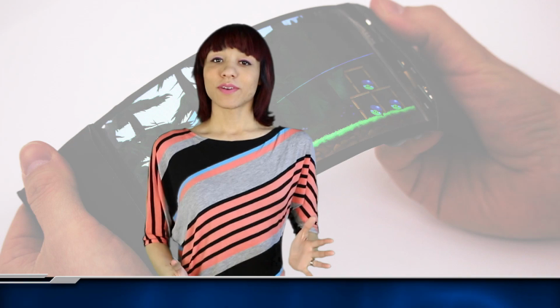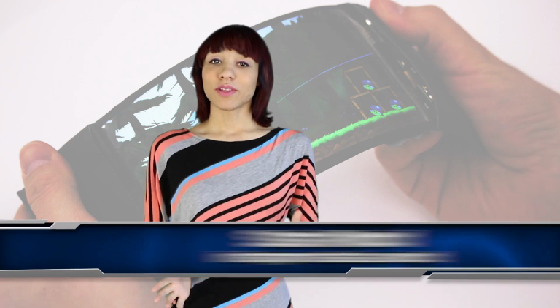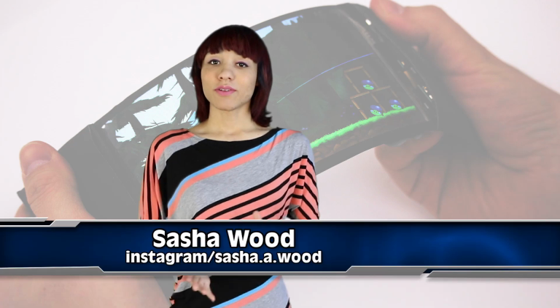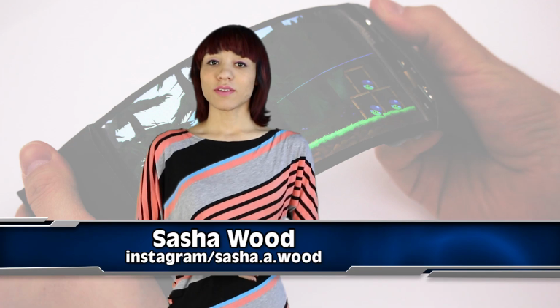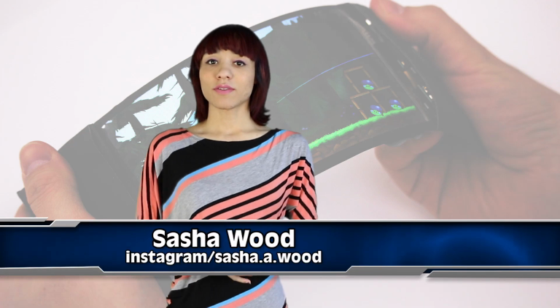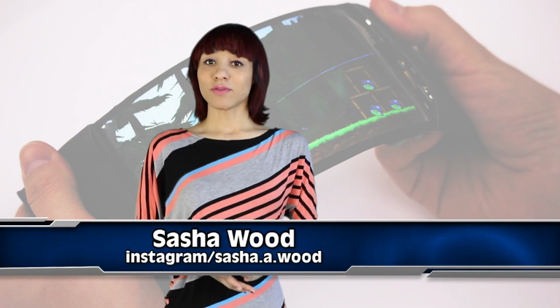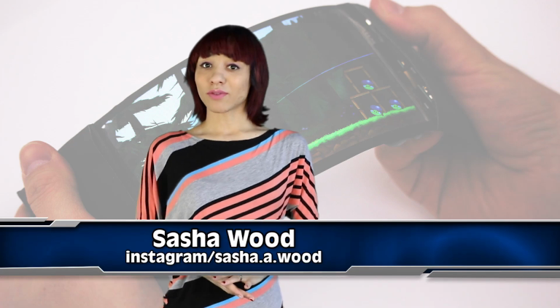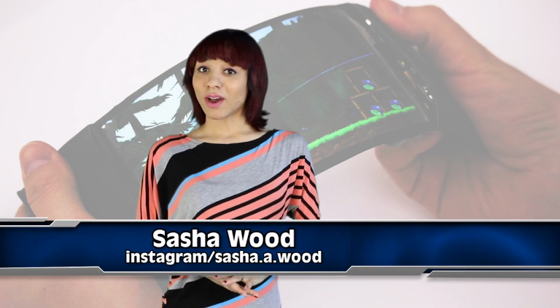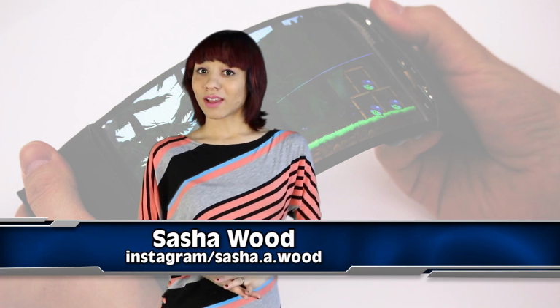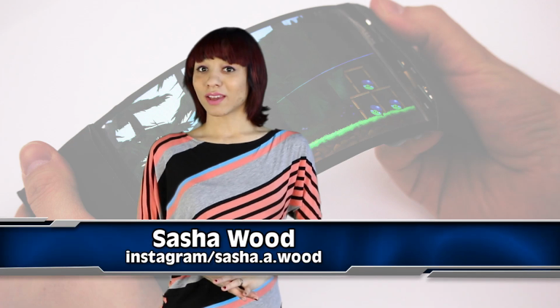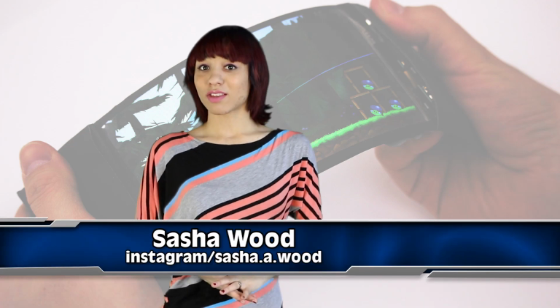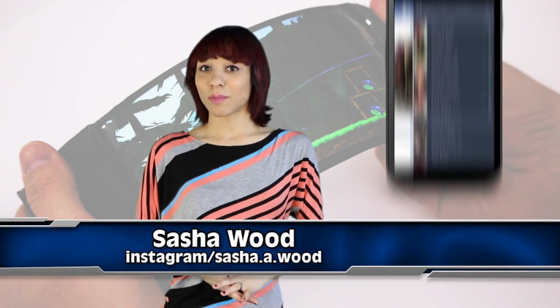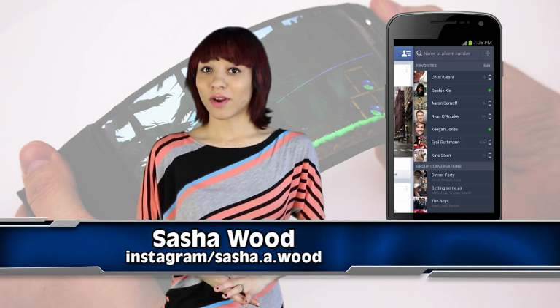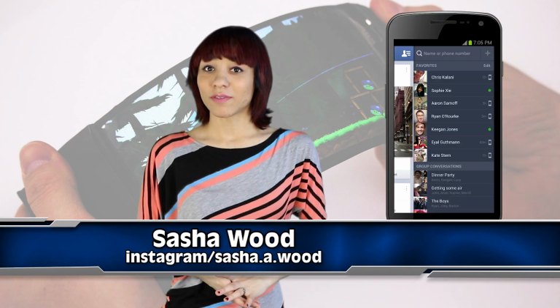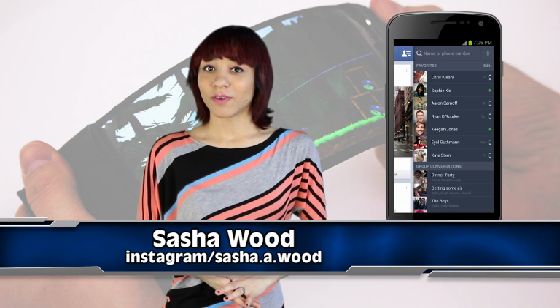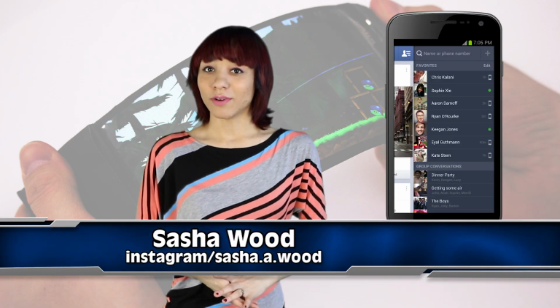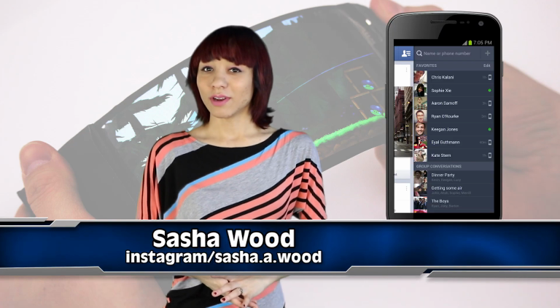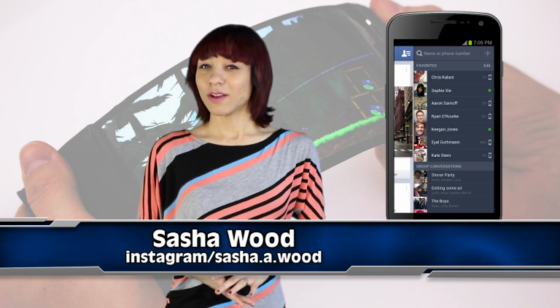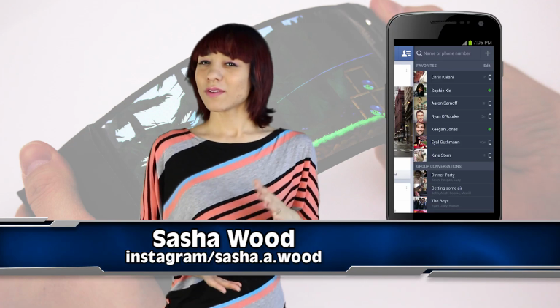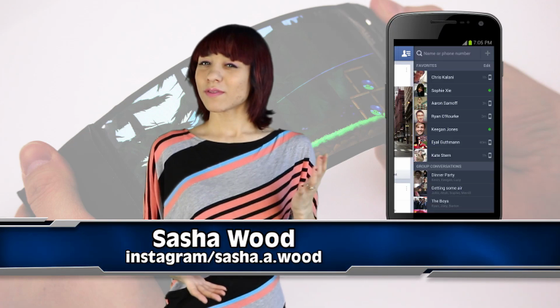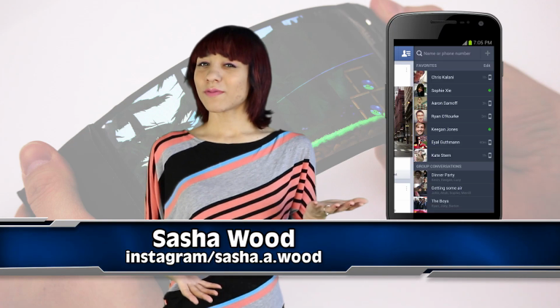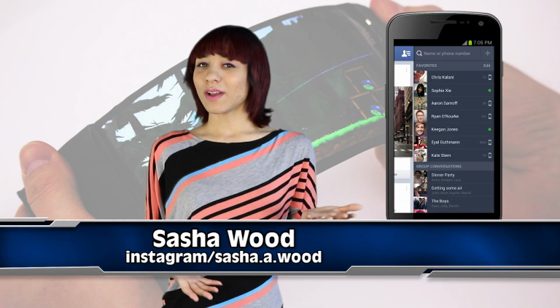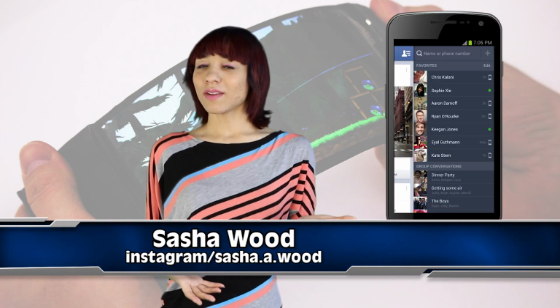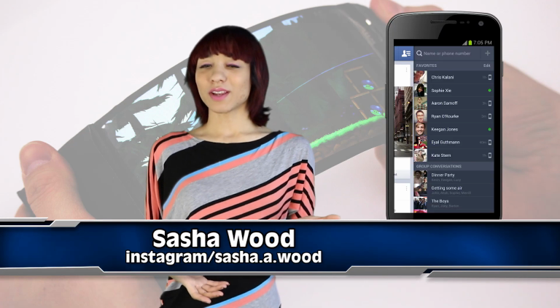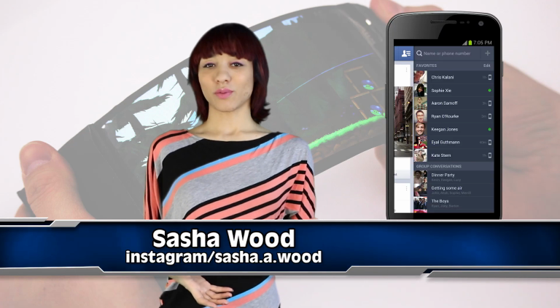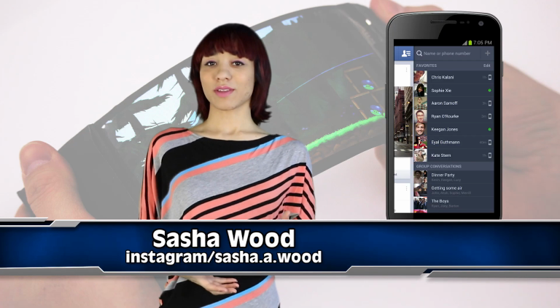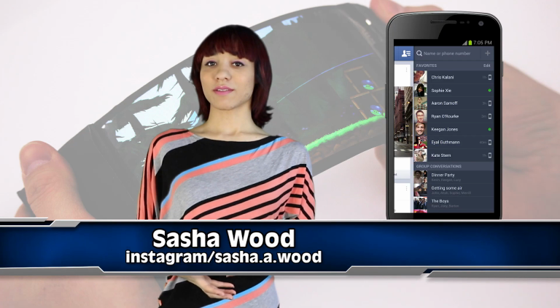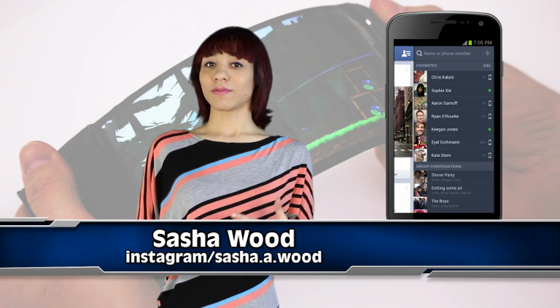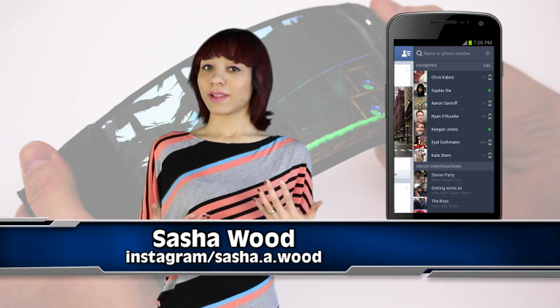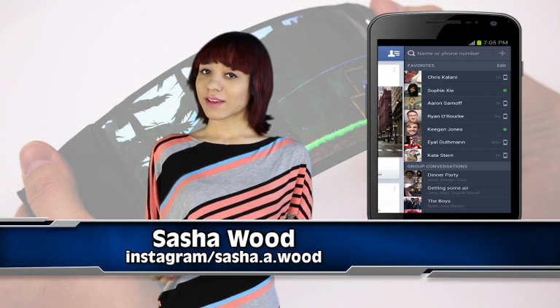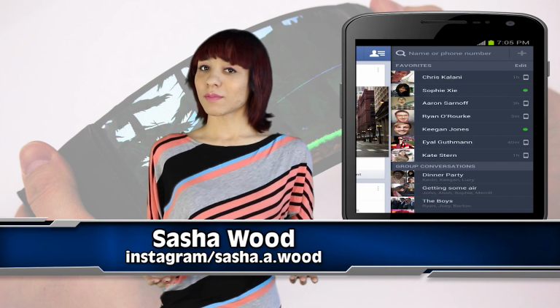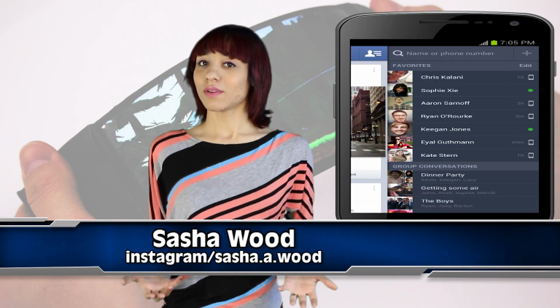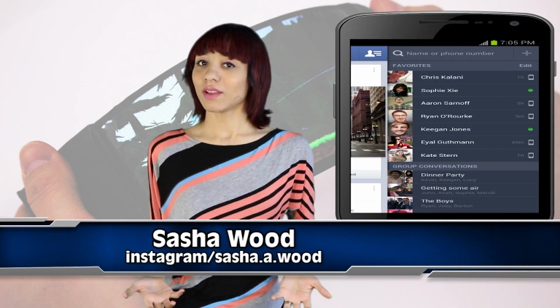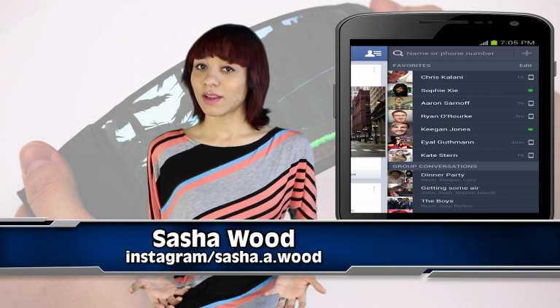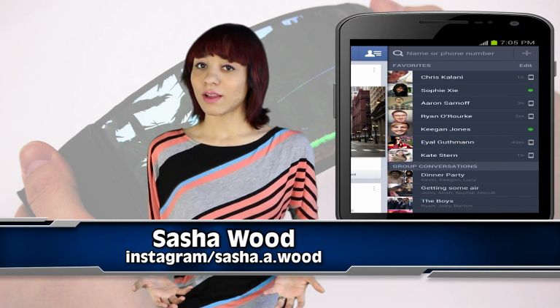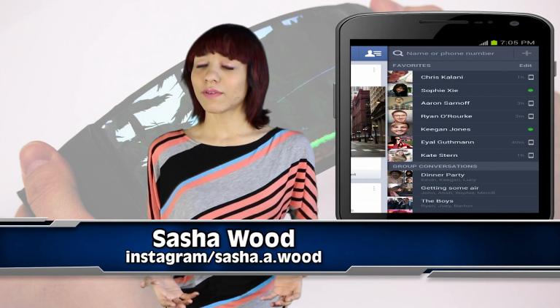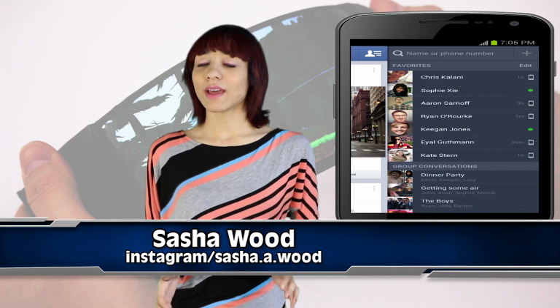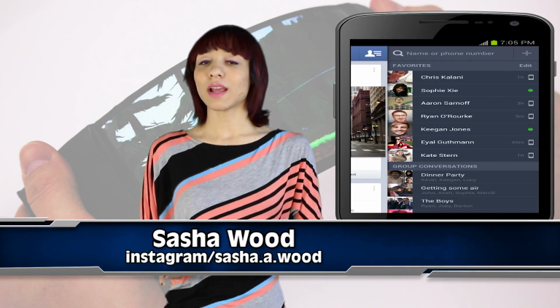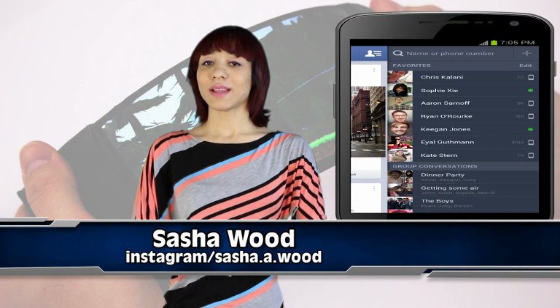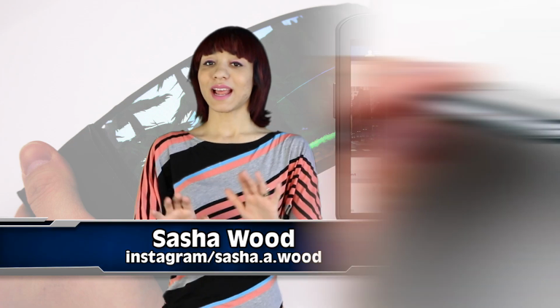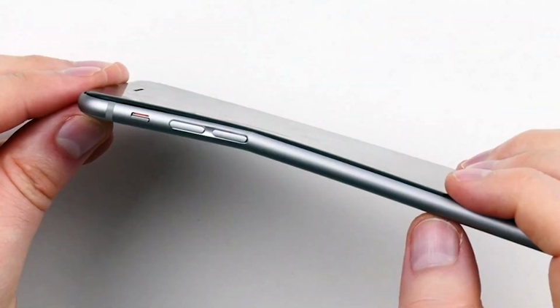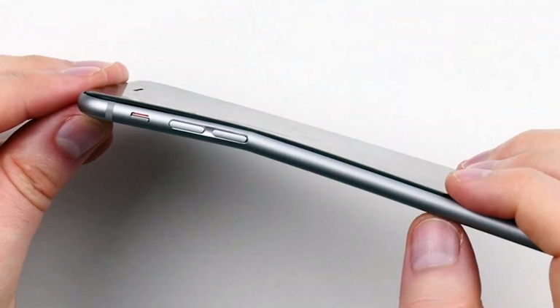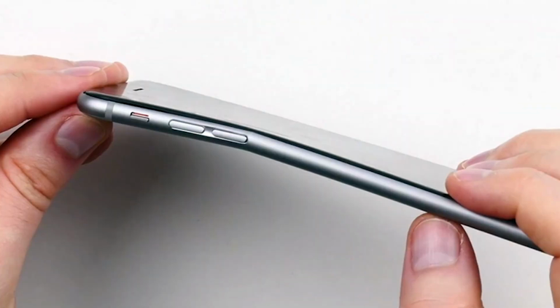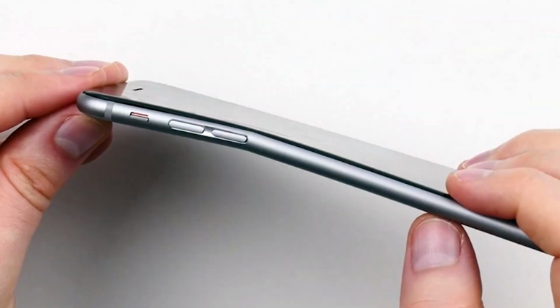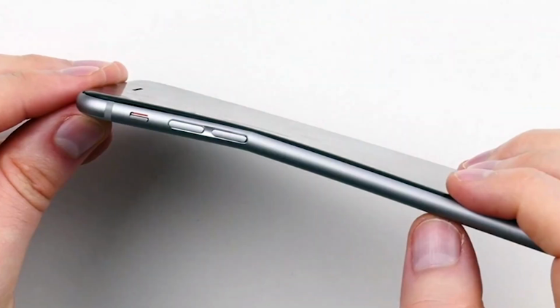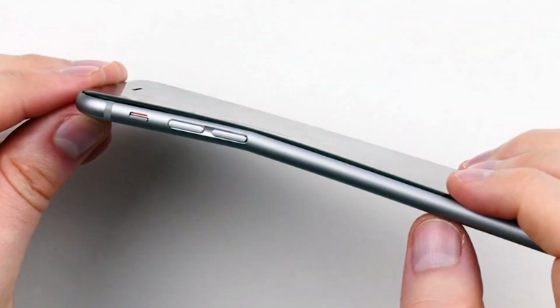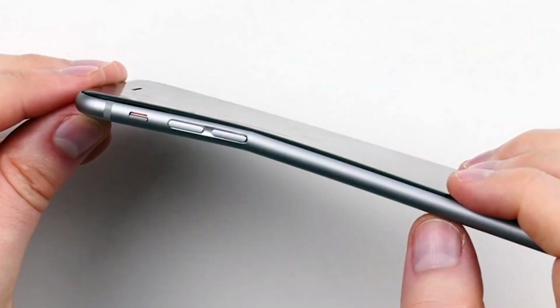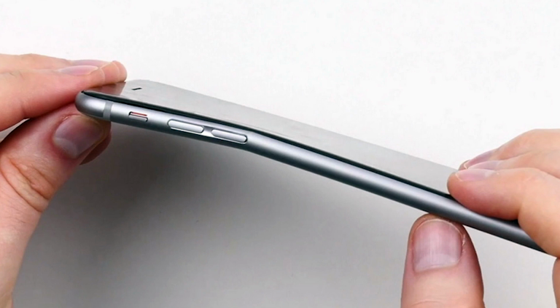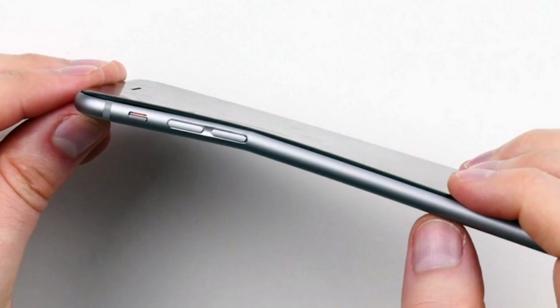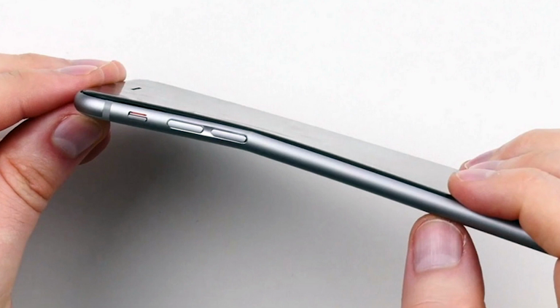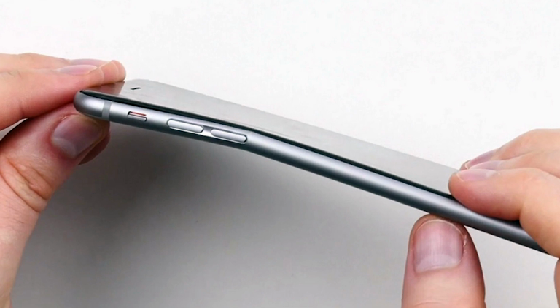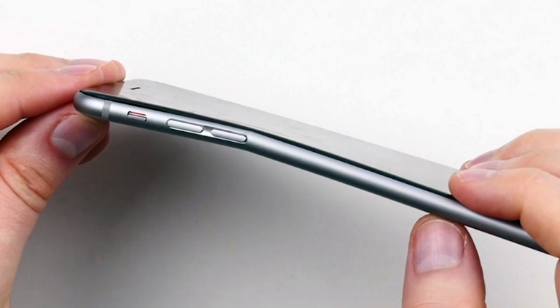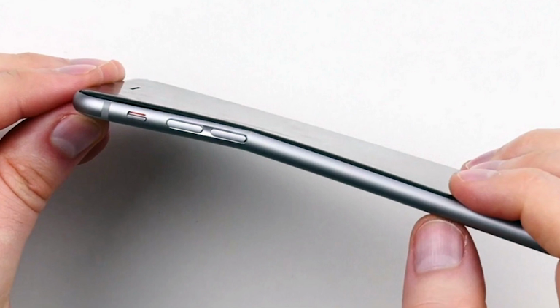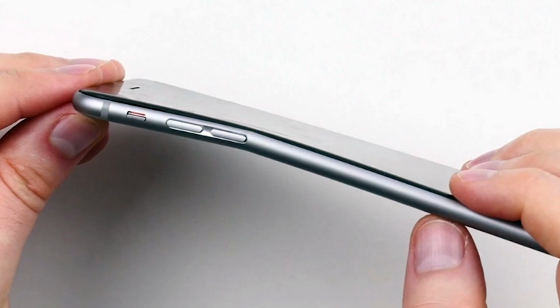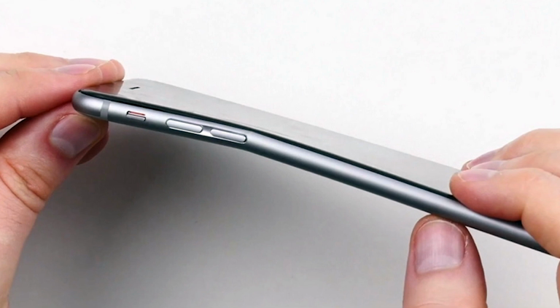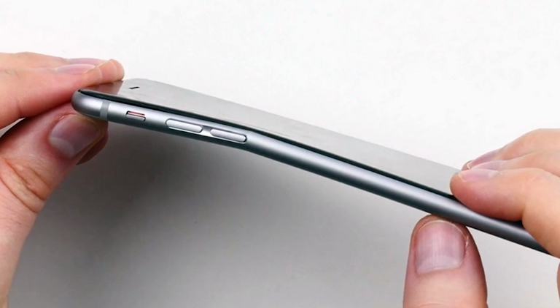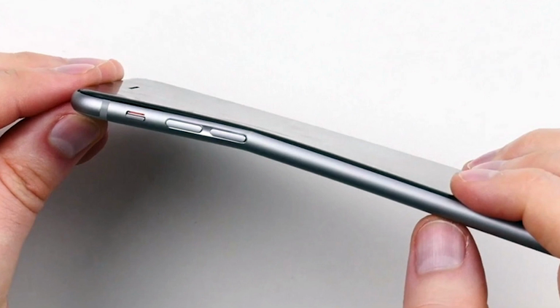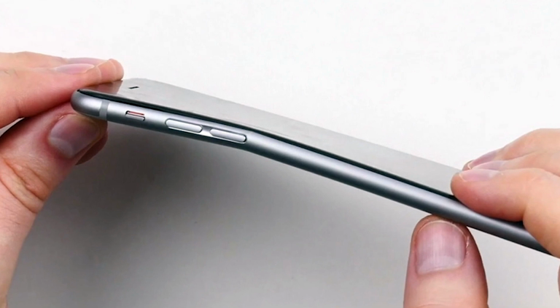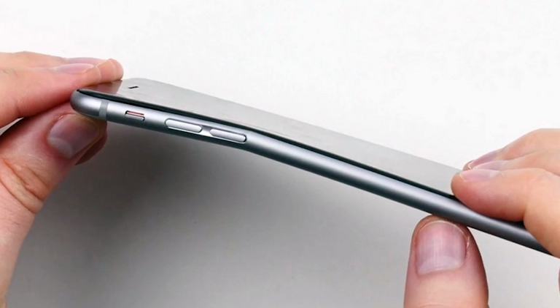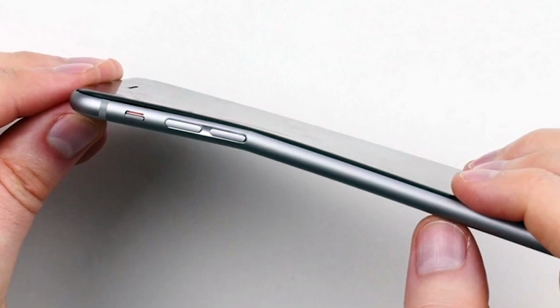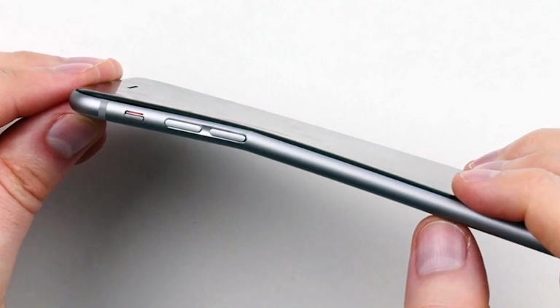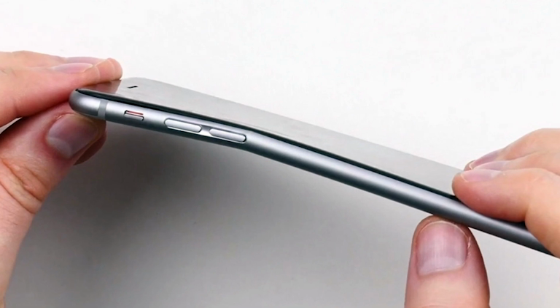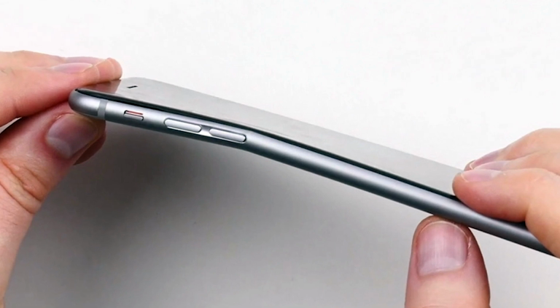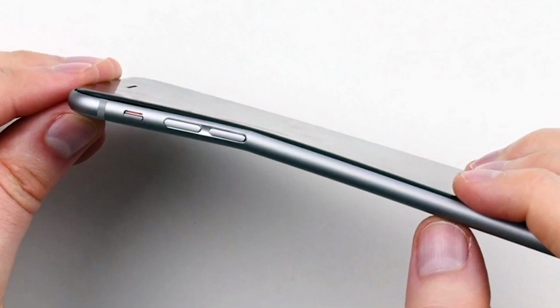For those of you rocking a smartphone, have you ever felt that it wasn't flexible enough? And I mean actually flexible — not 'you sit on it and bent it' flexible.